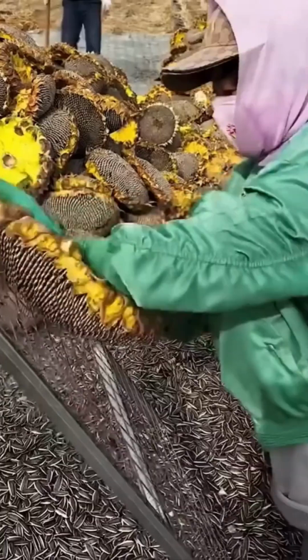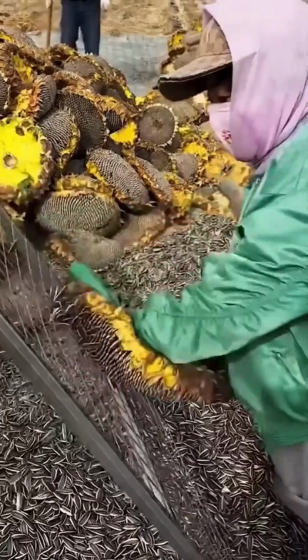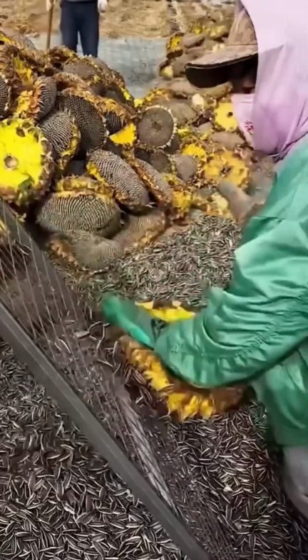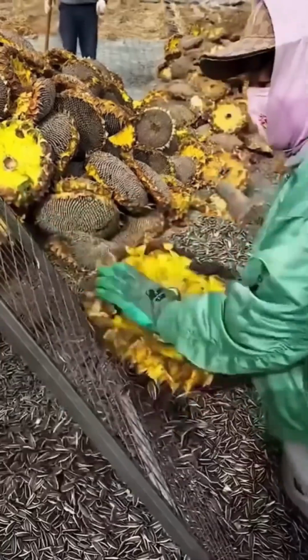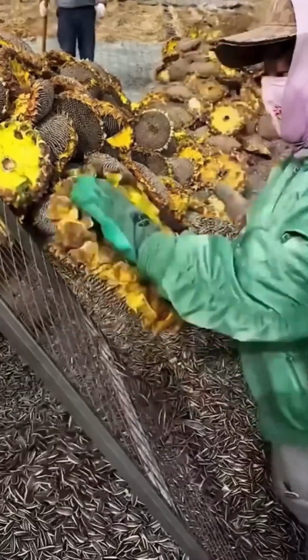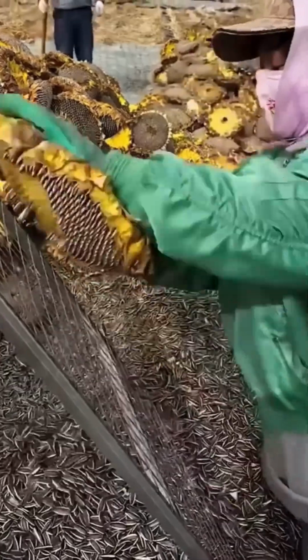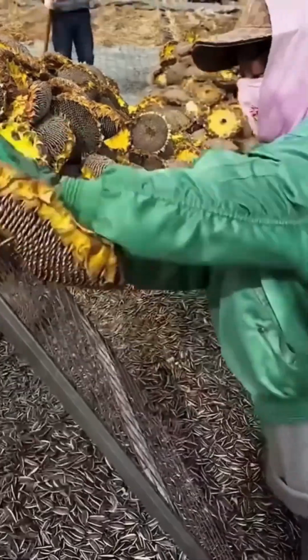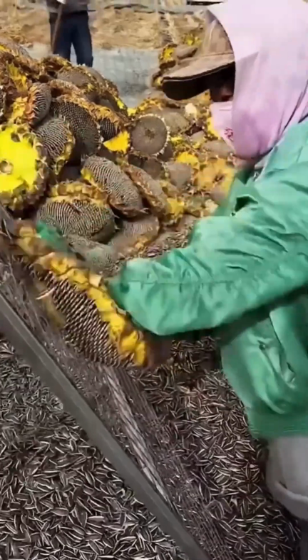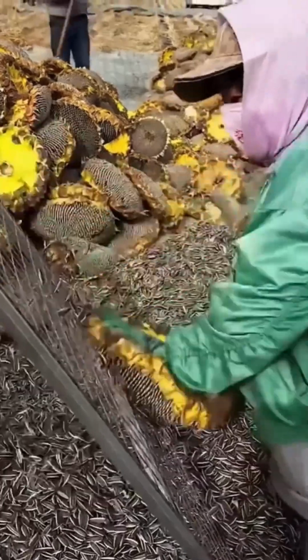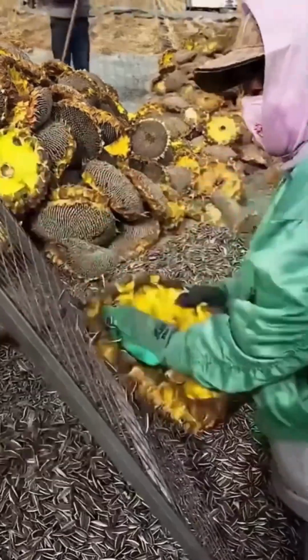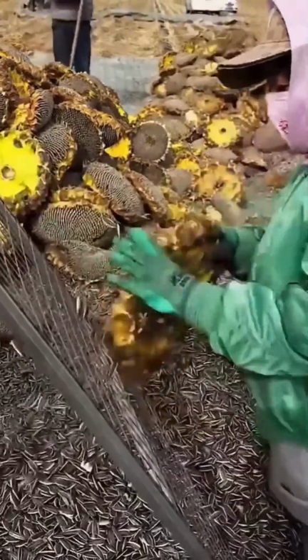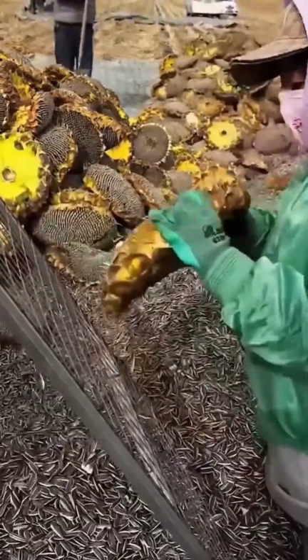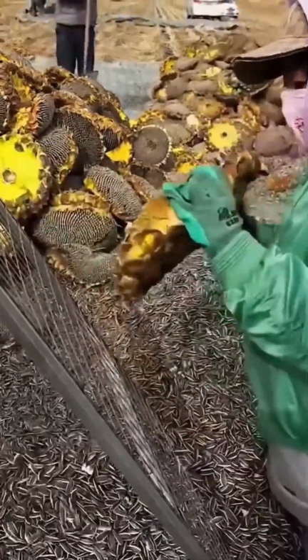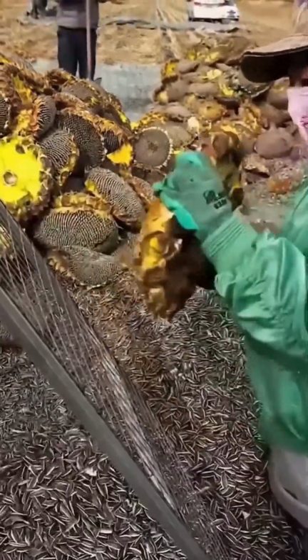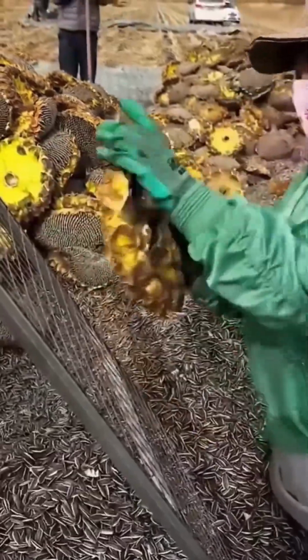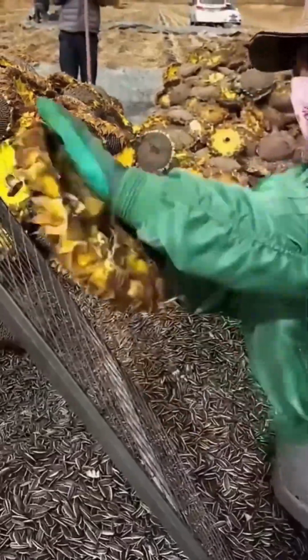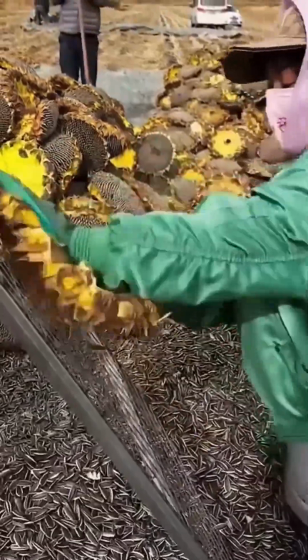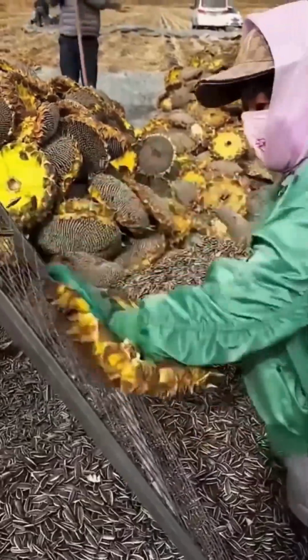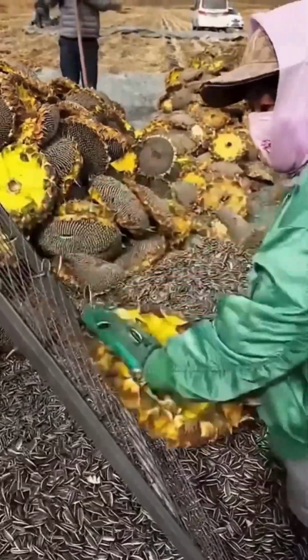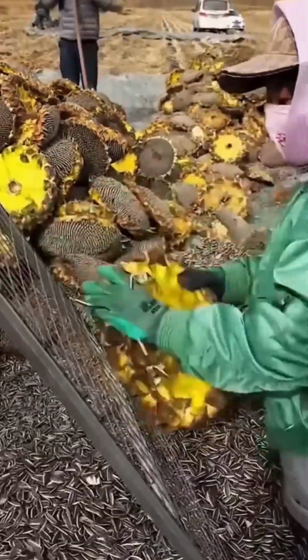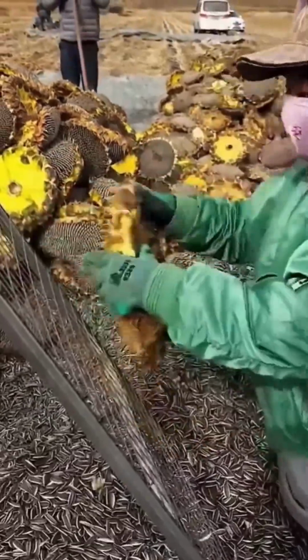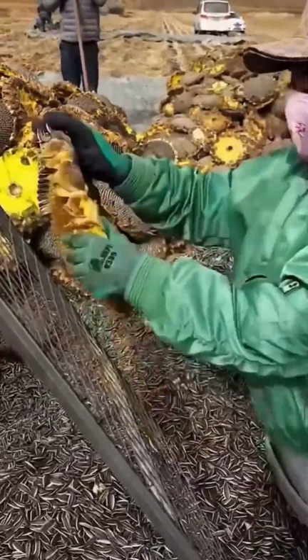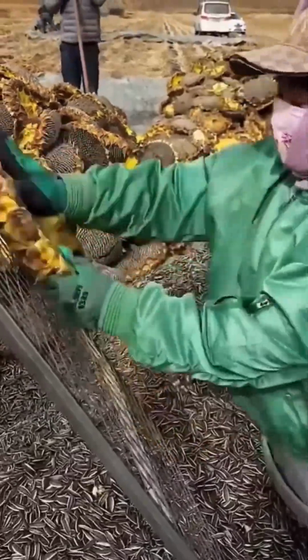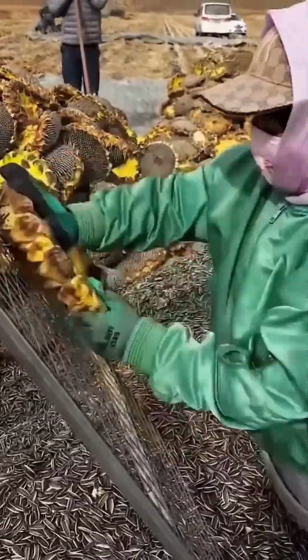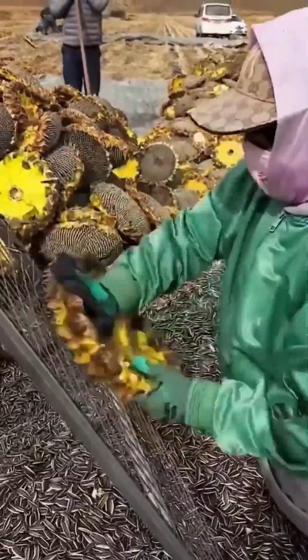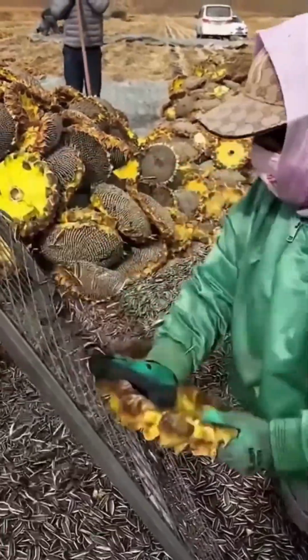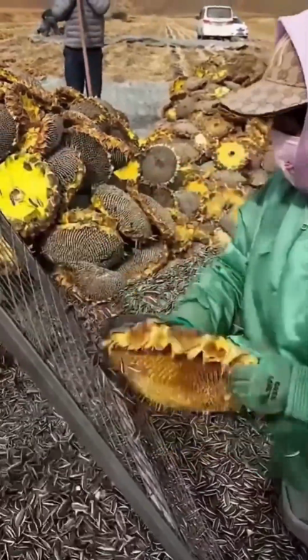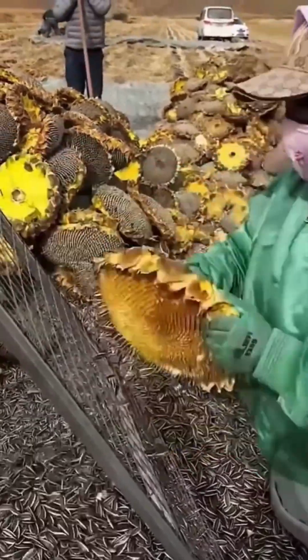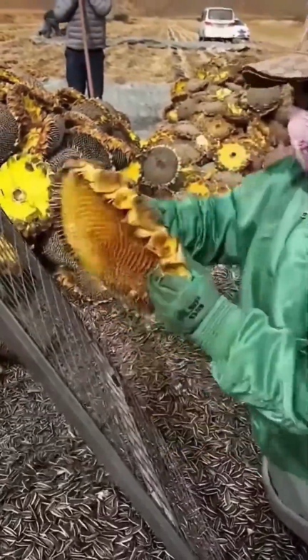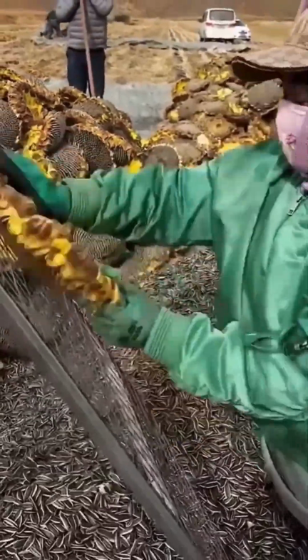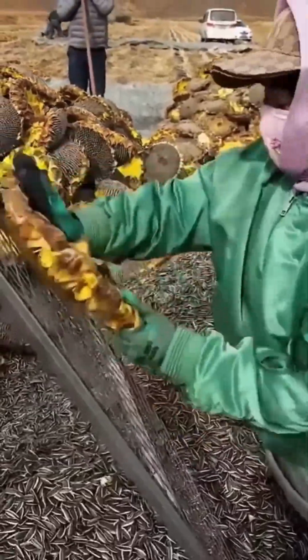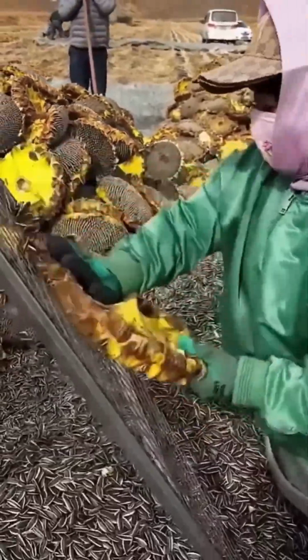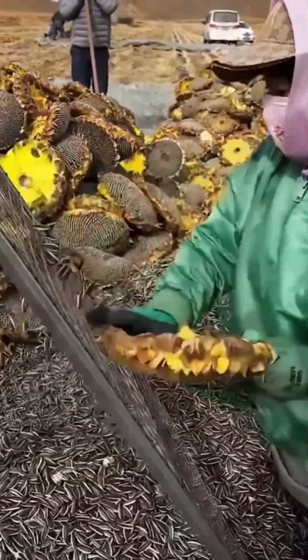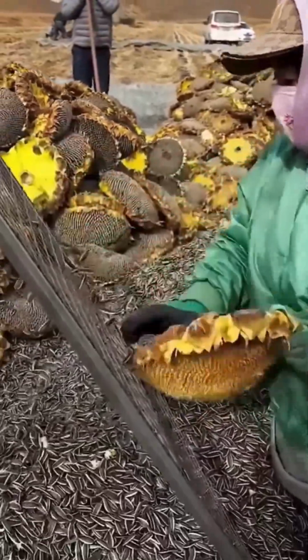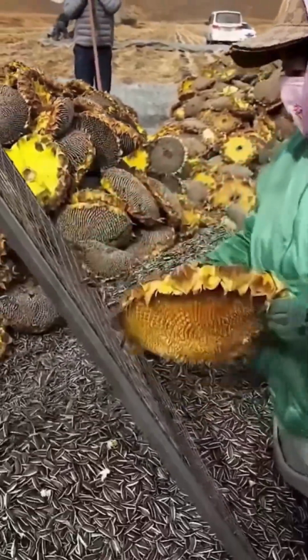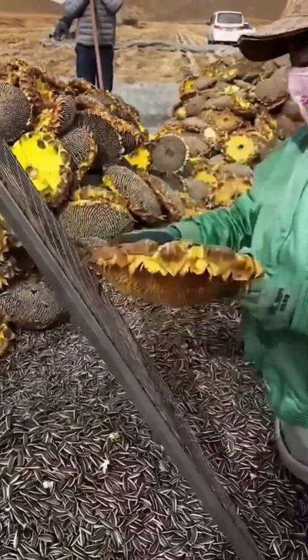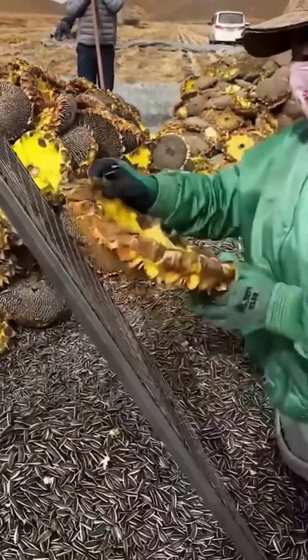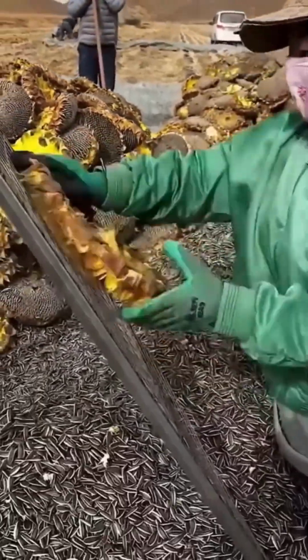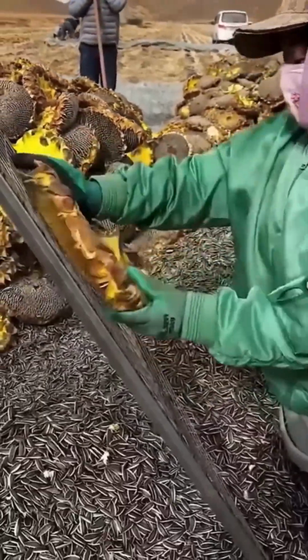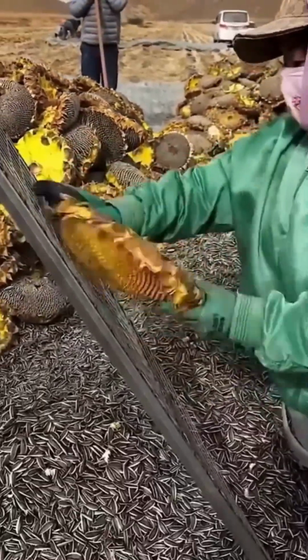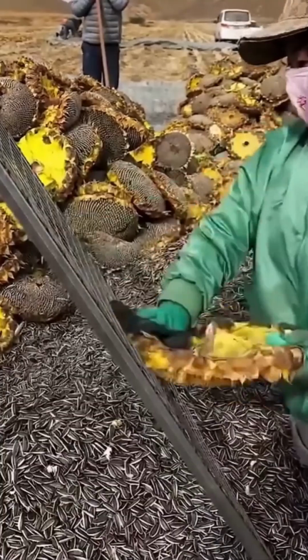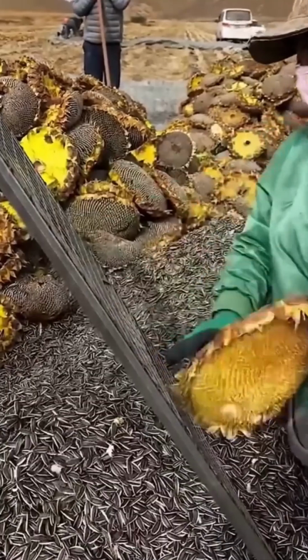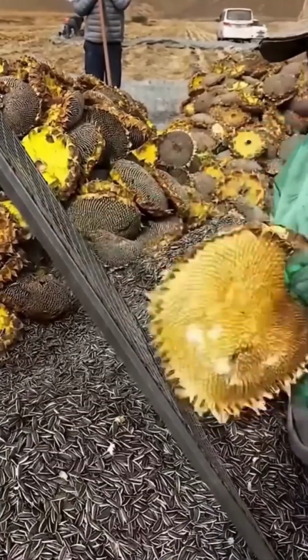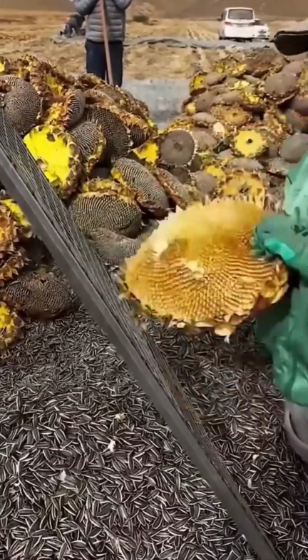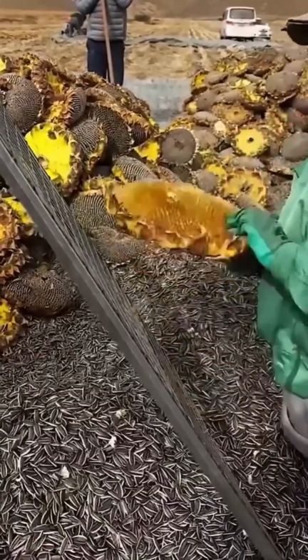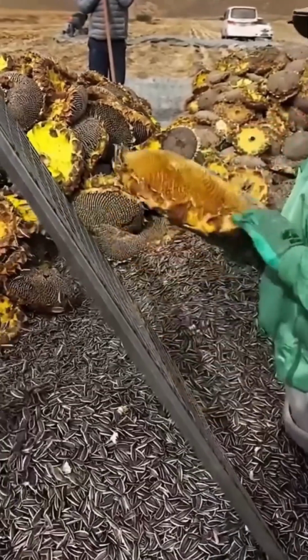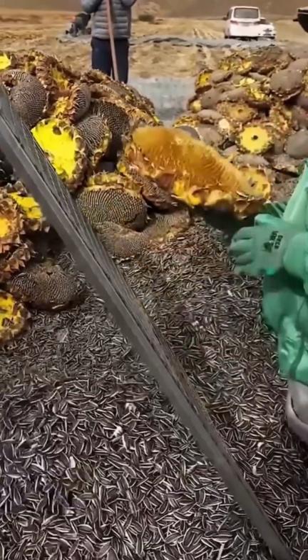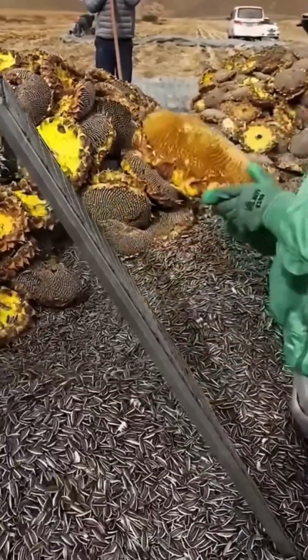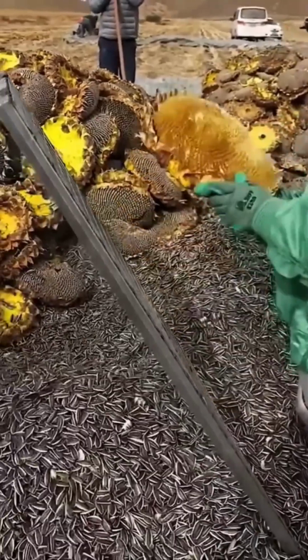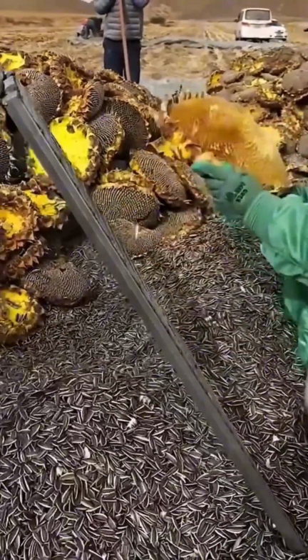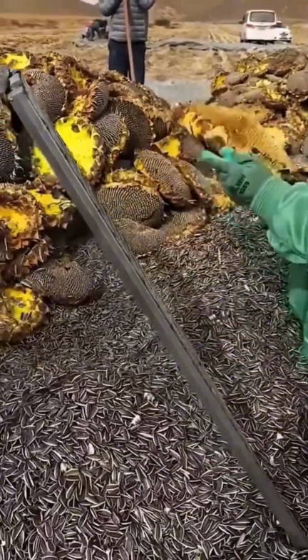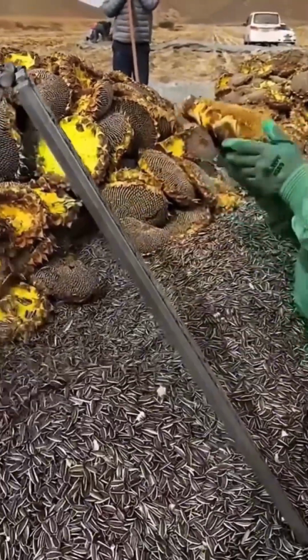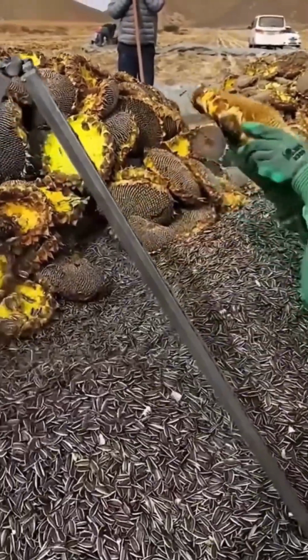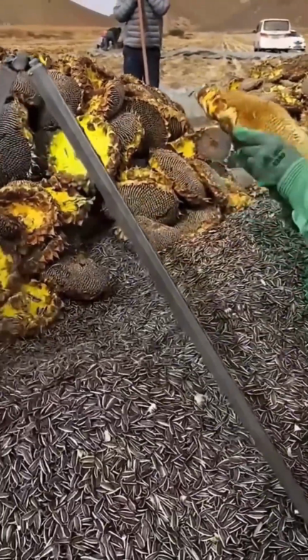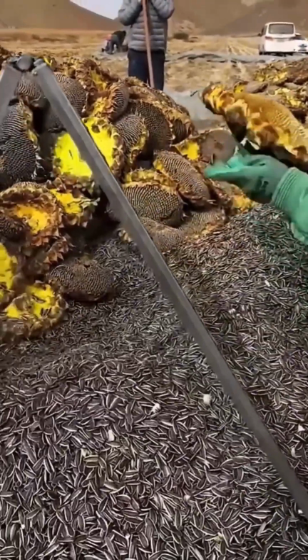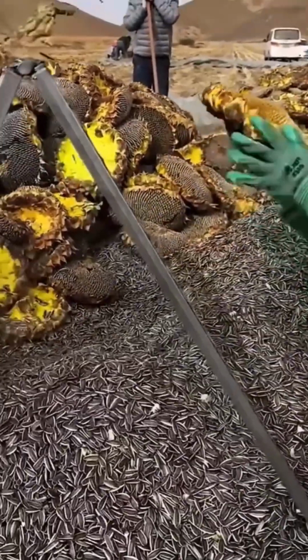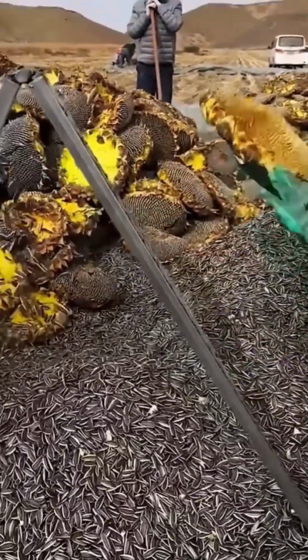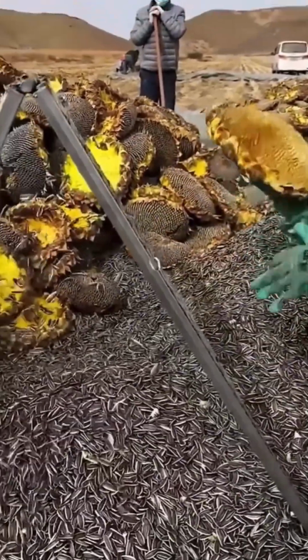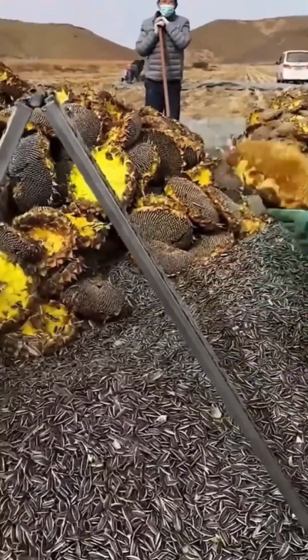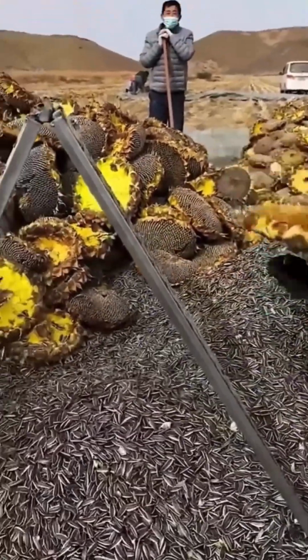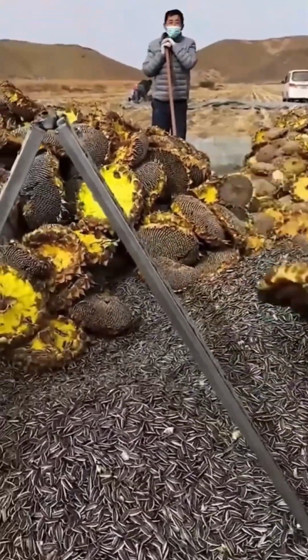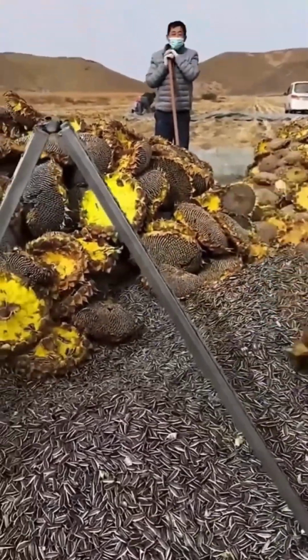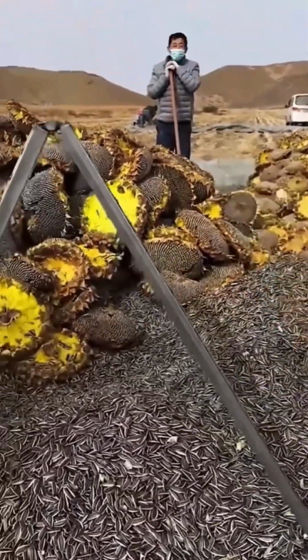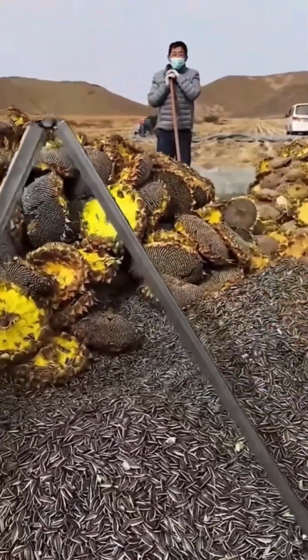A sunflower seed separator does its thing now — clean, fast, almost too elegant for a snack we crack open with our teeth.